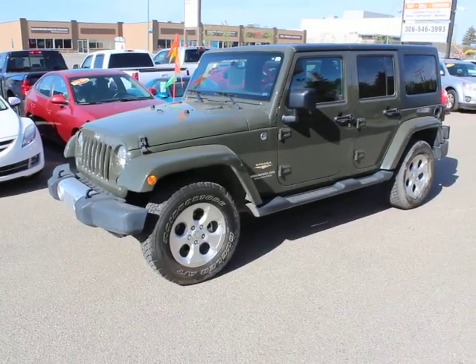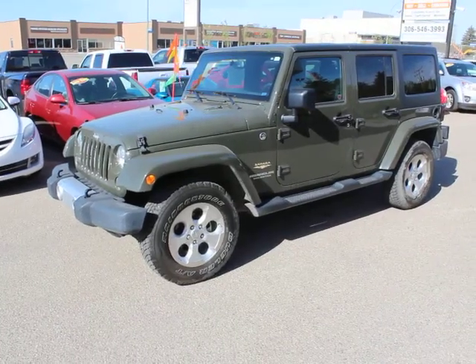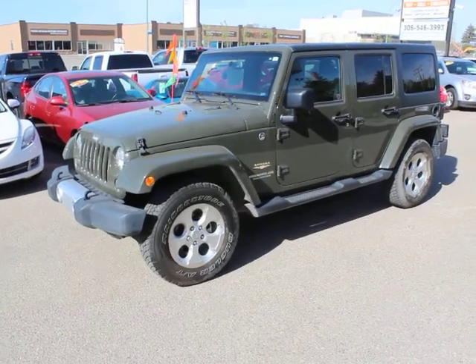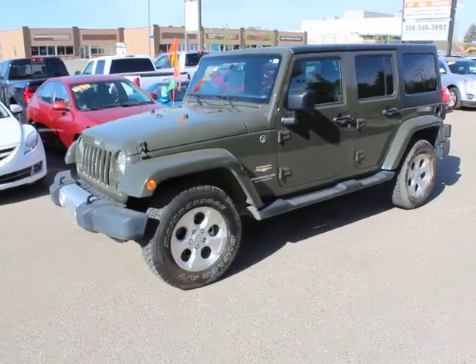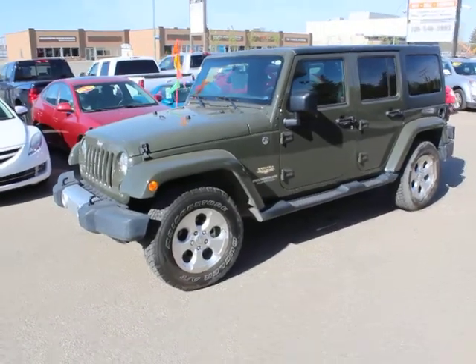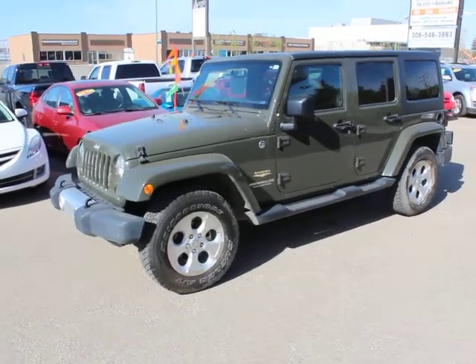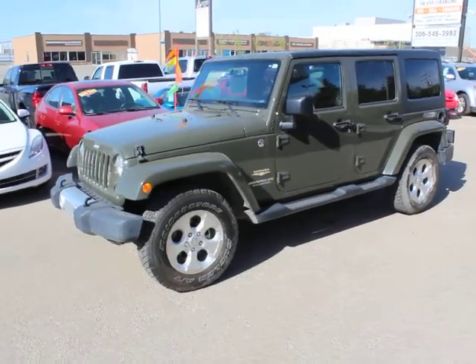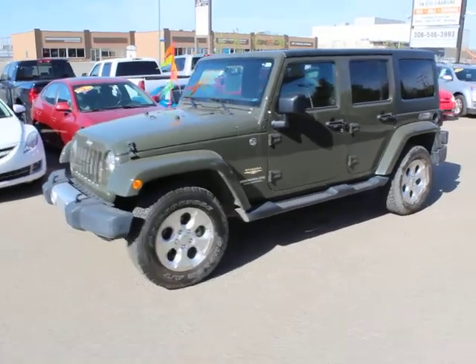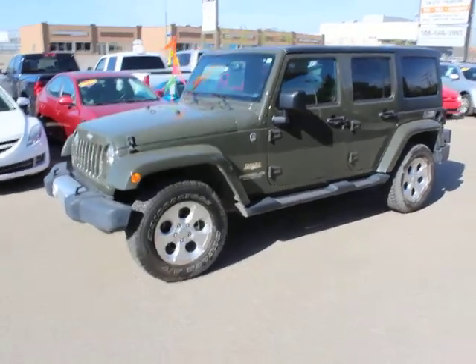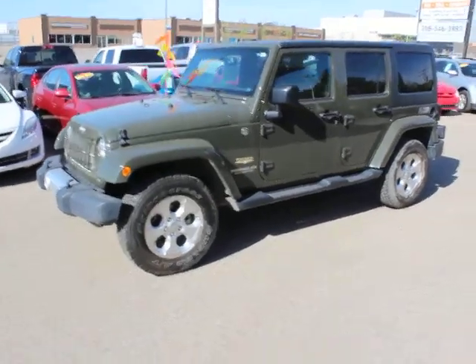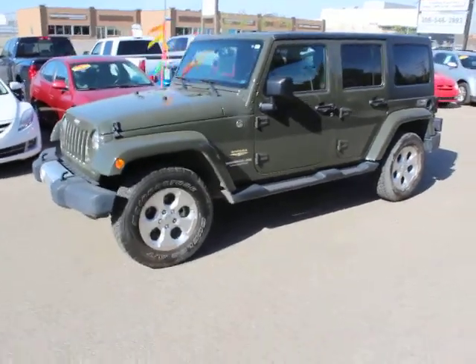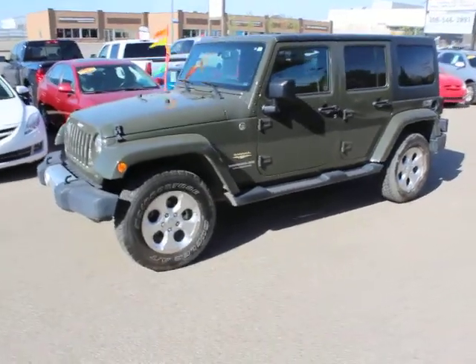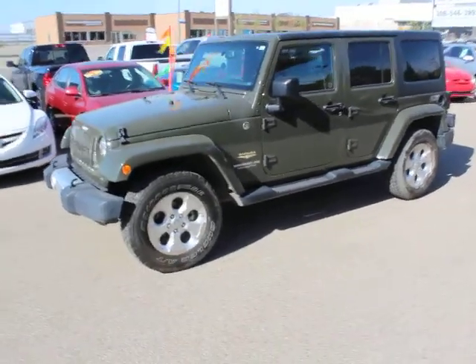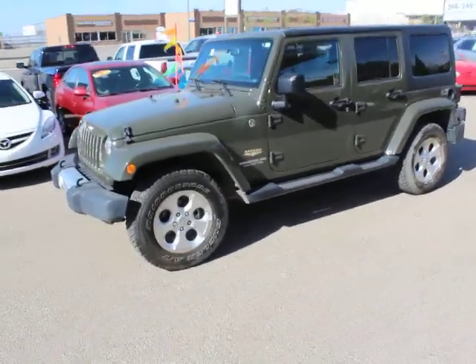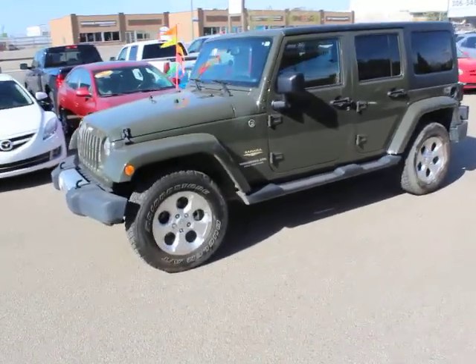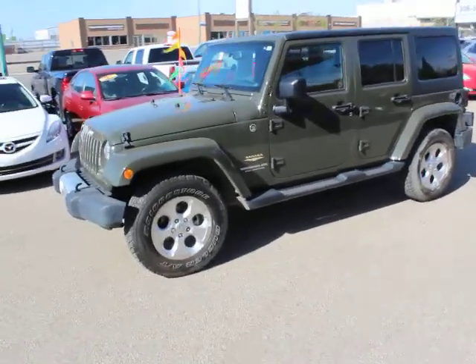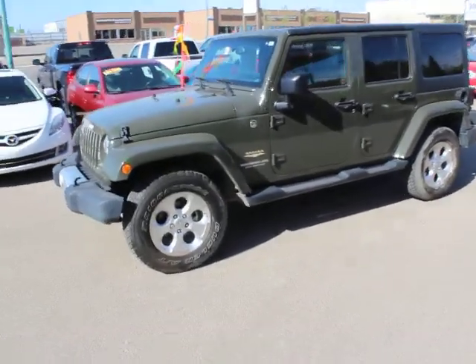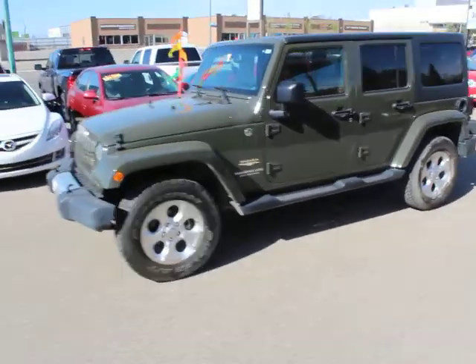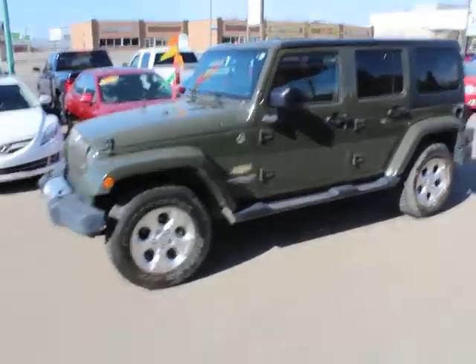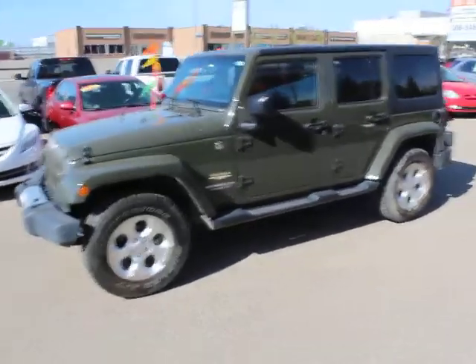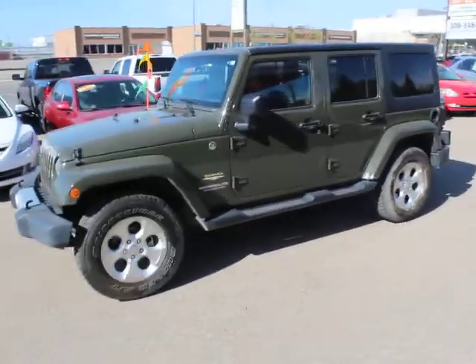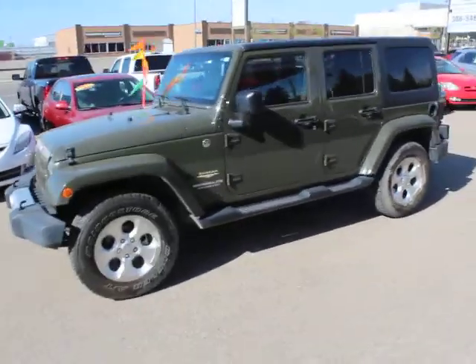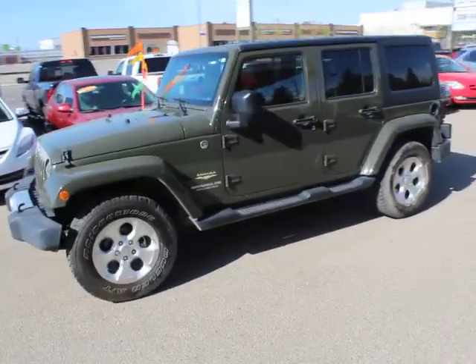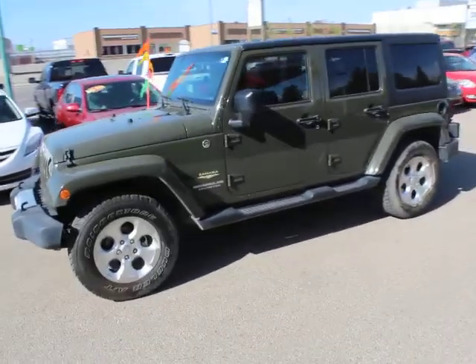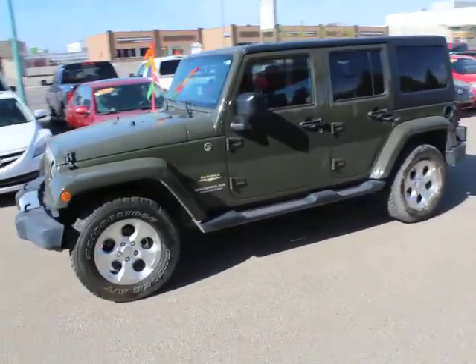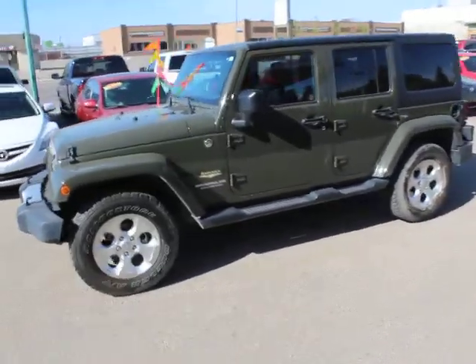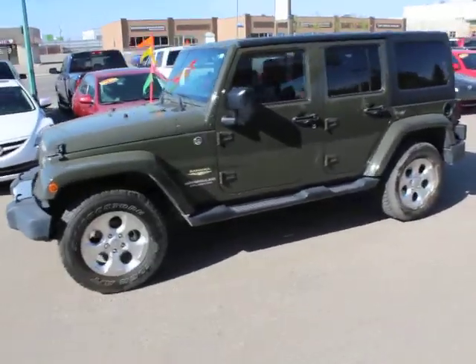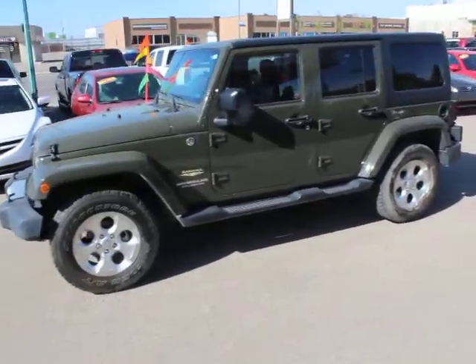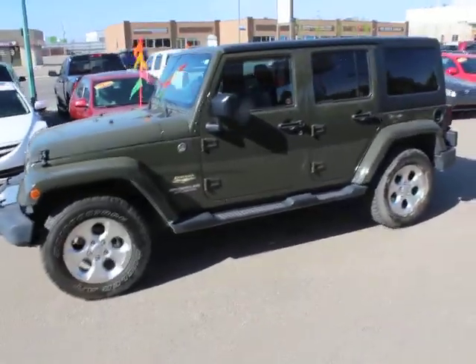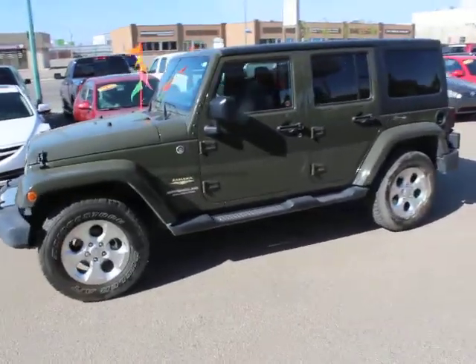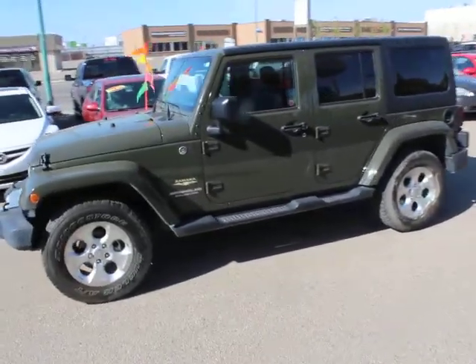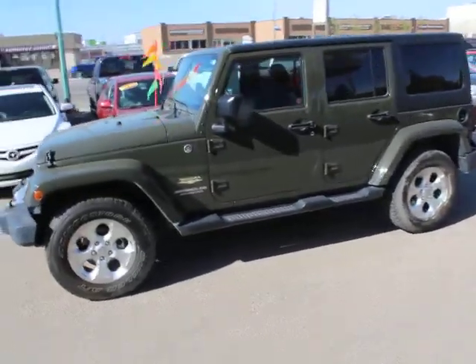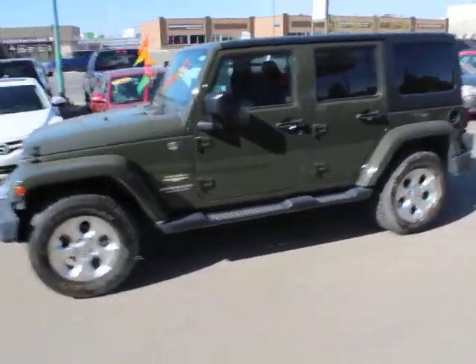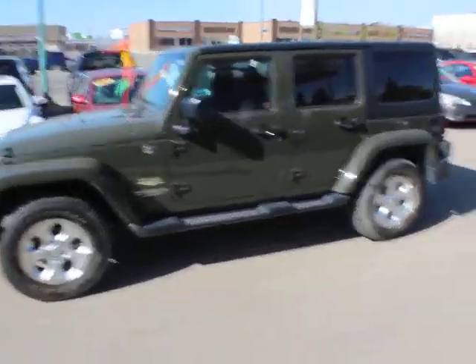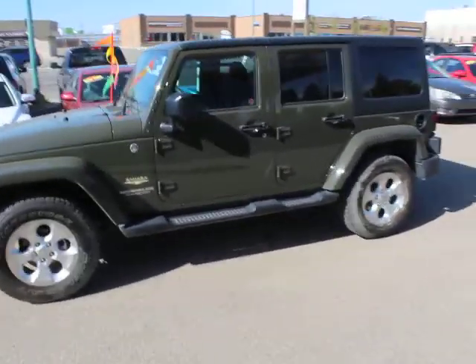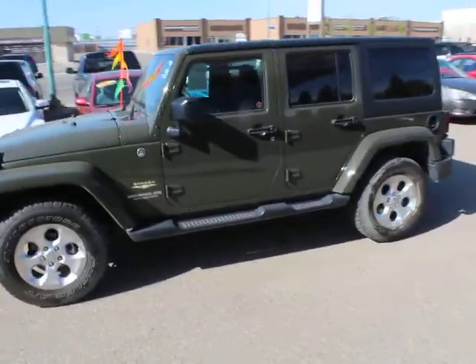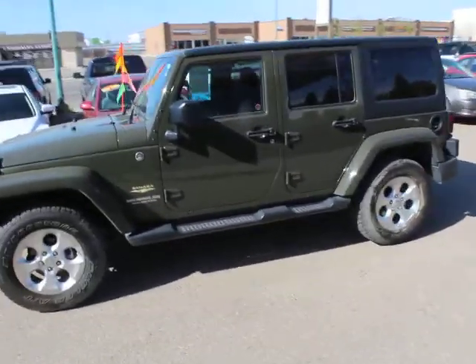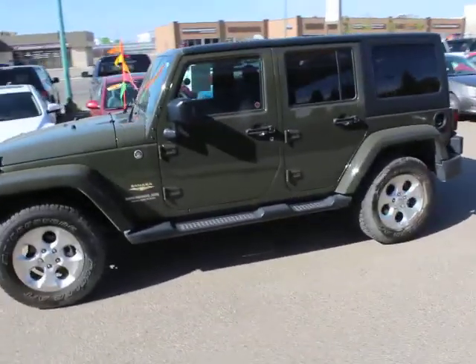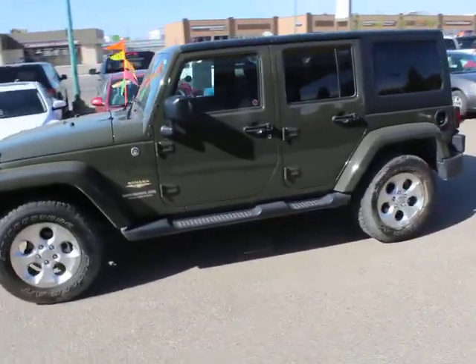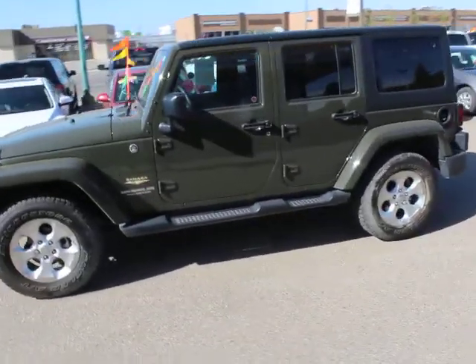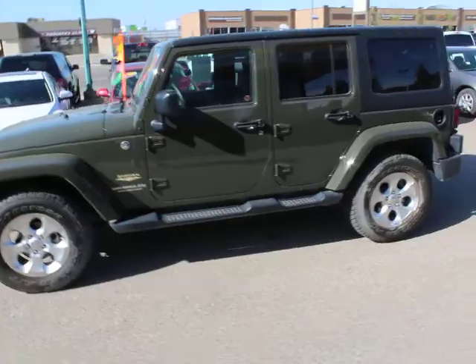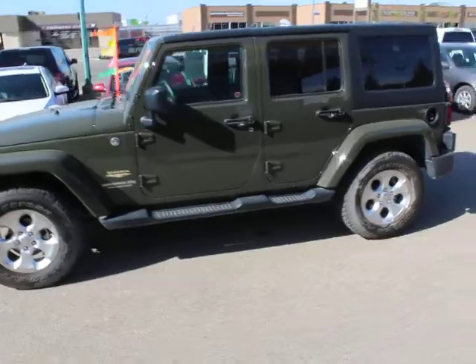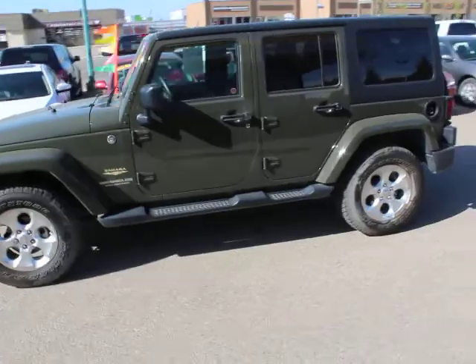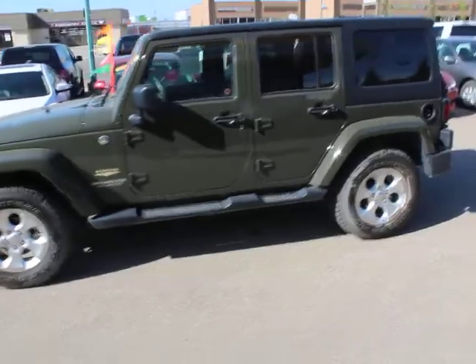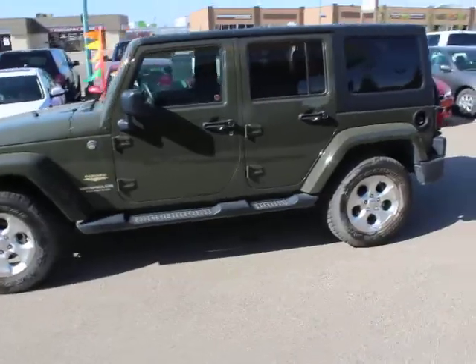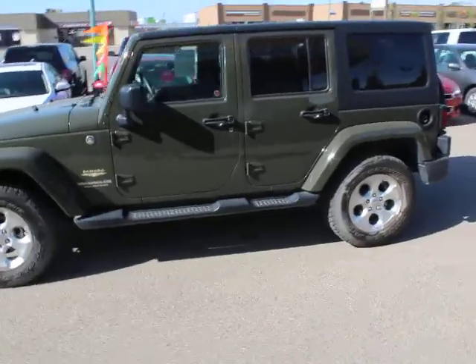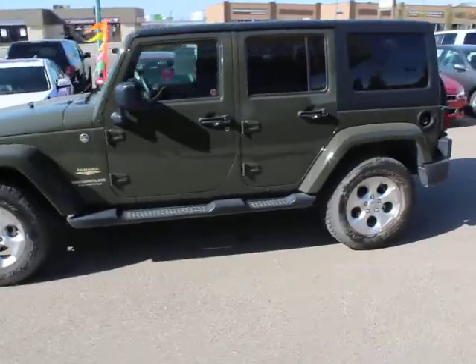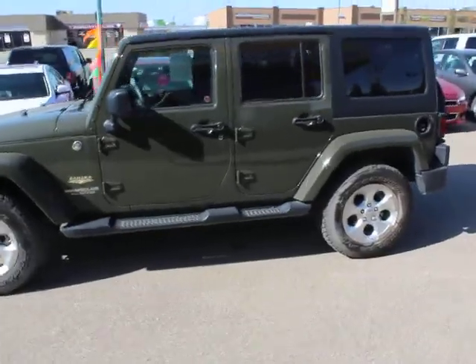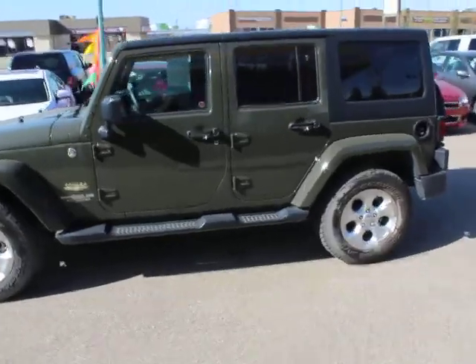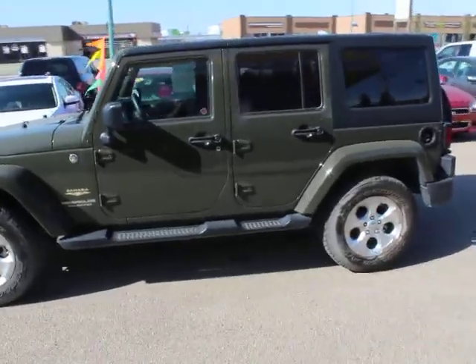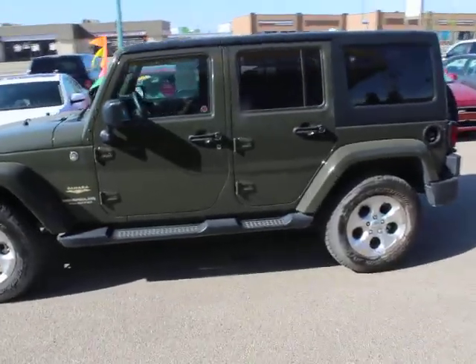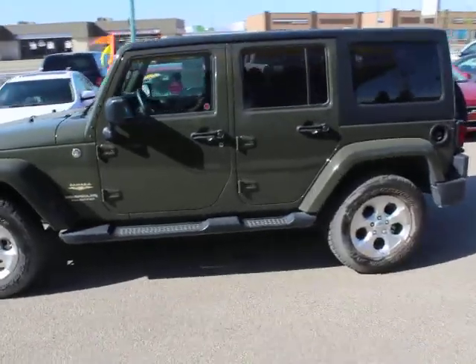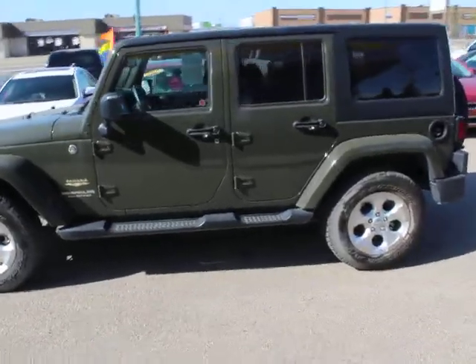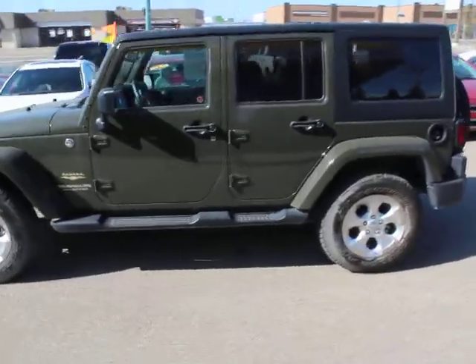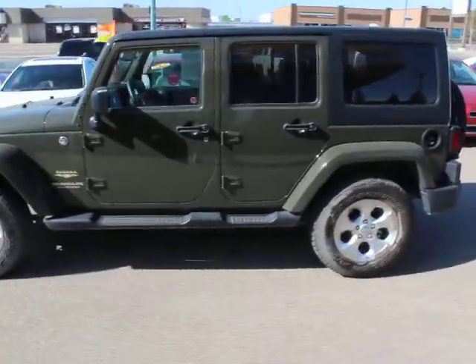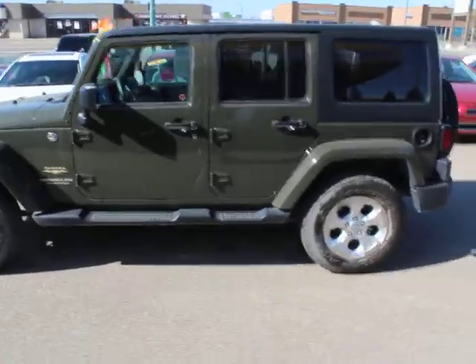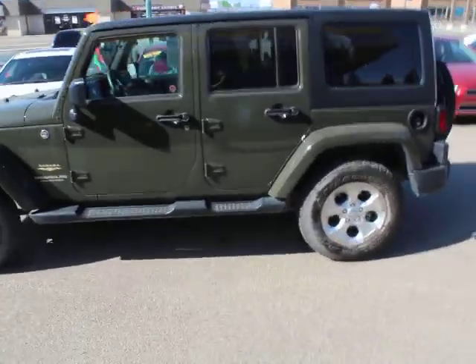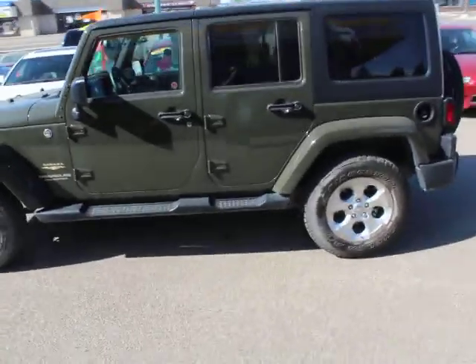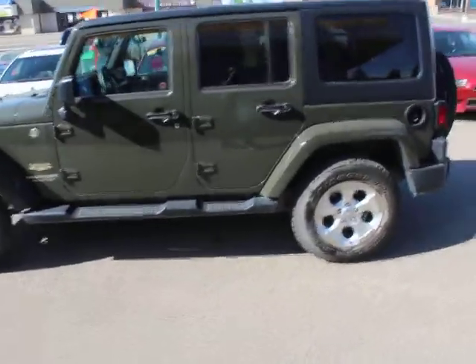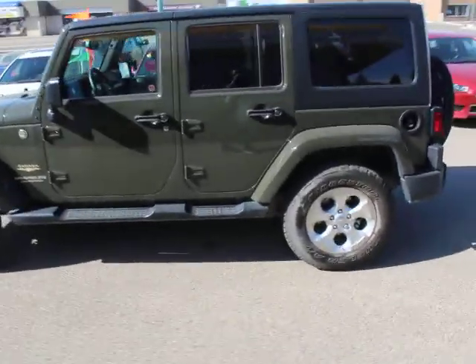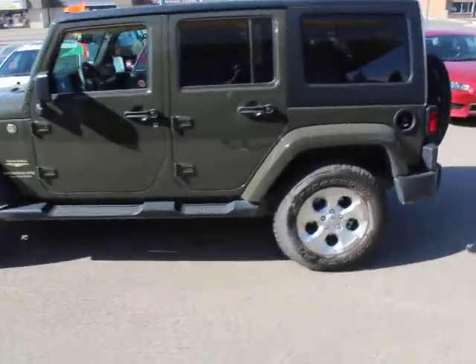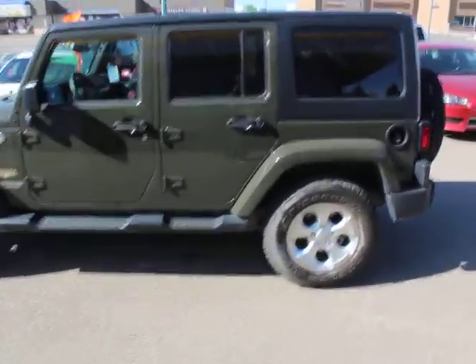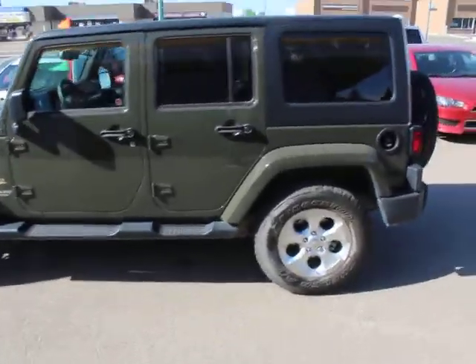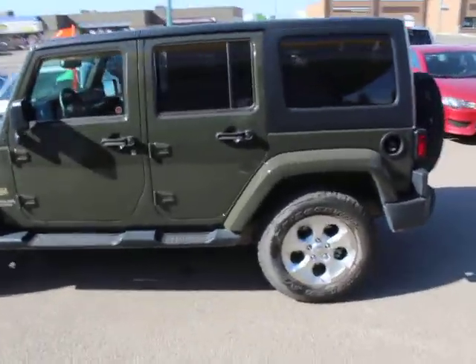Mike here at Simon Auto Sales. Today I'm going to show you our 2015 Jeep Wrangler Unlimited Sahara.